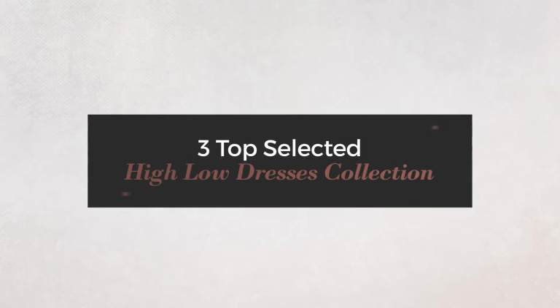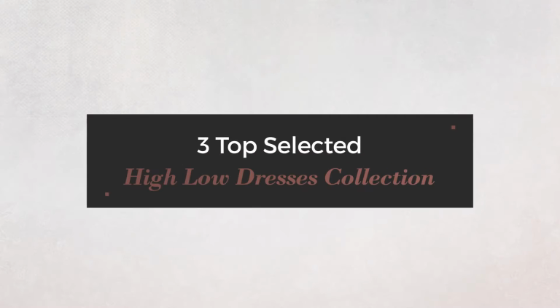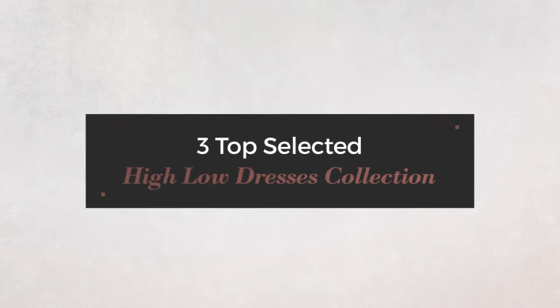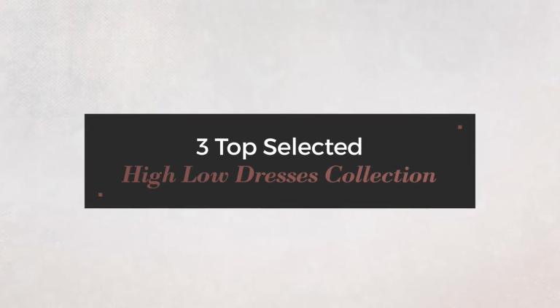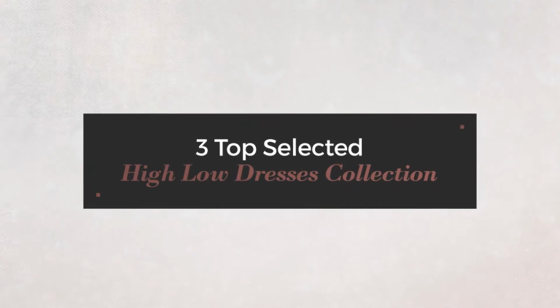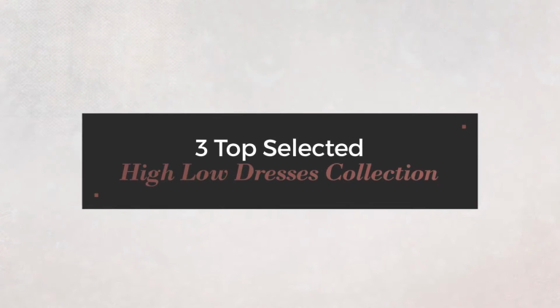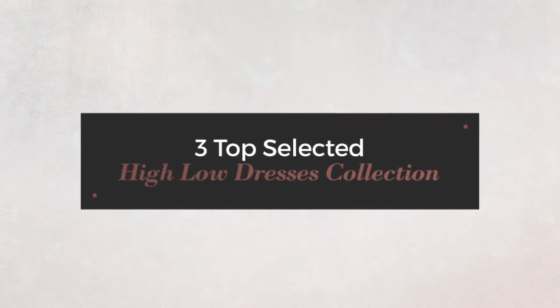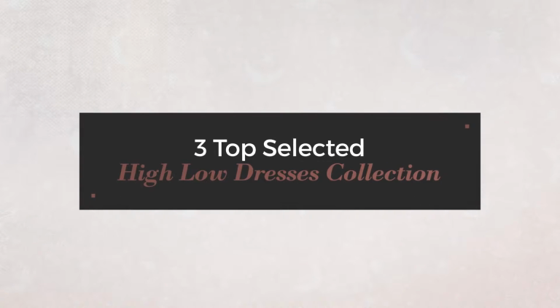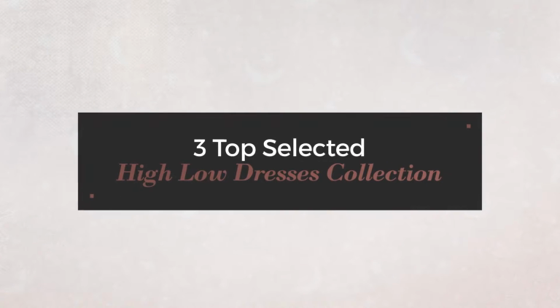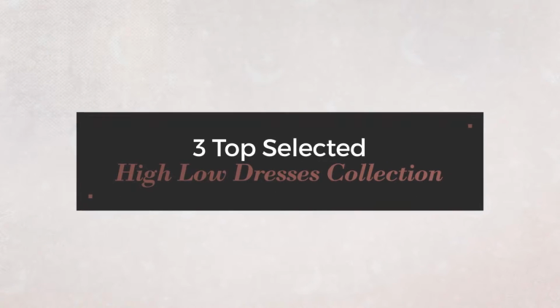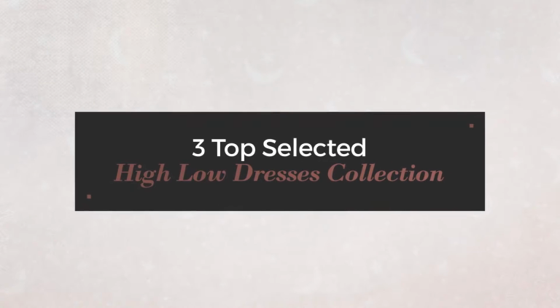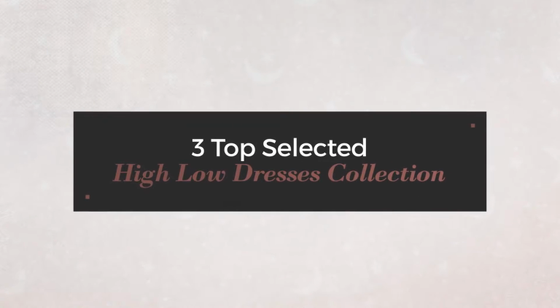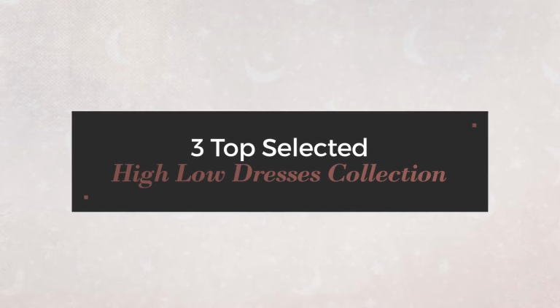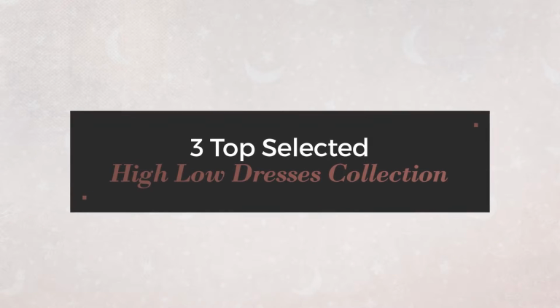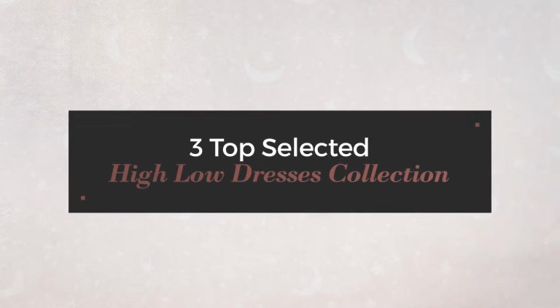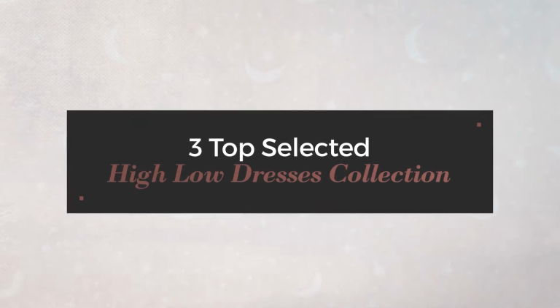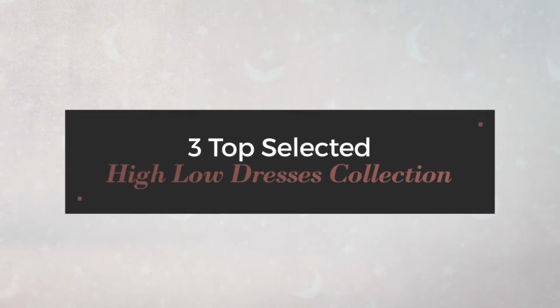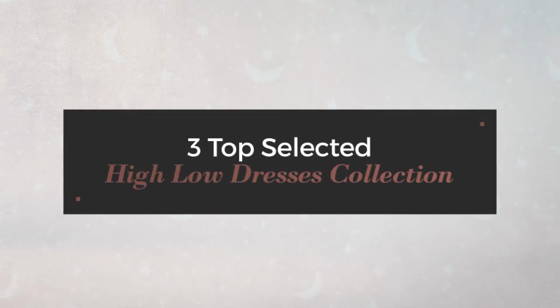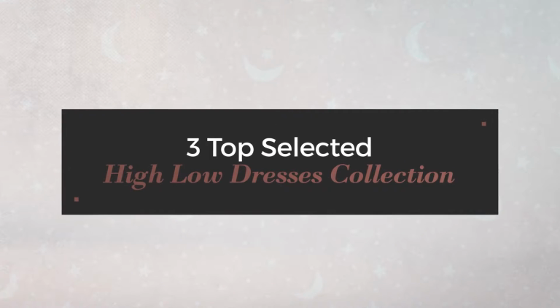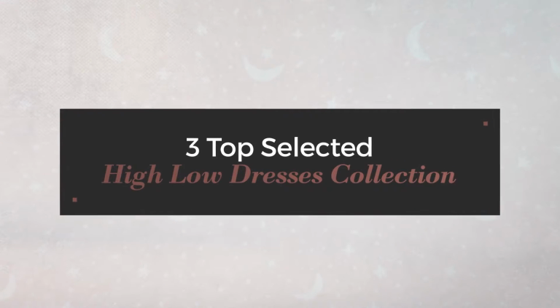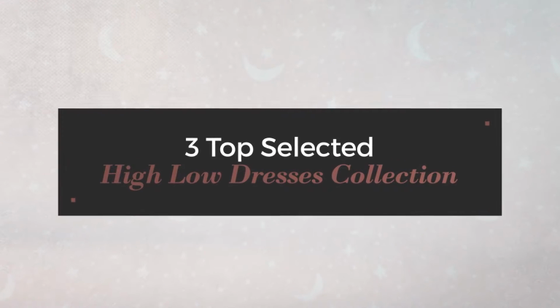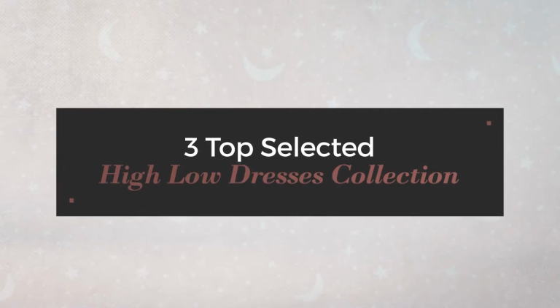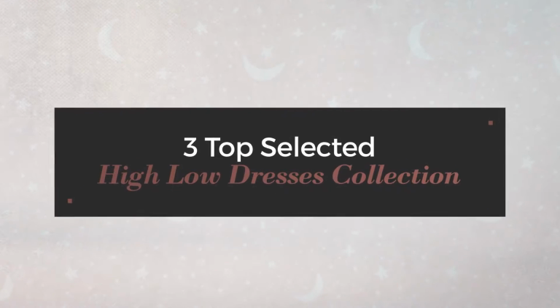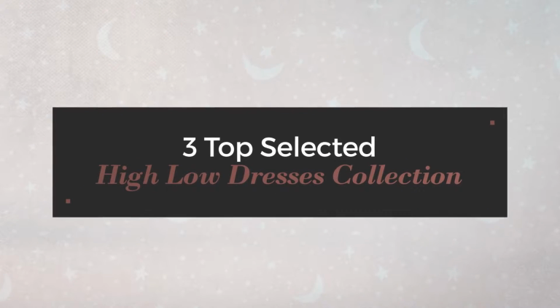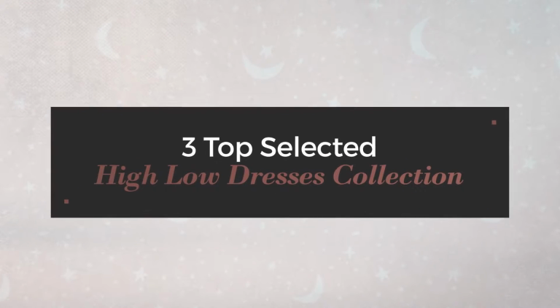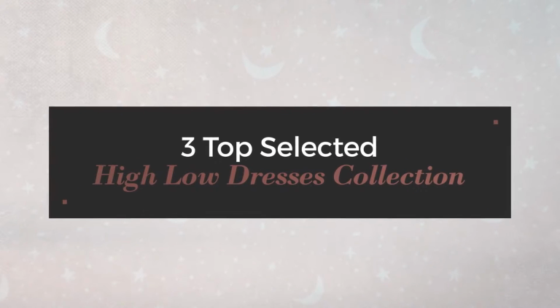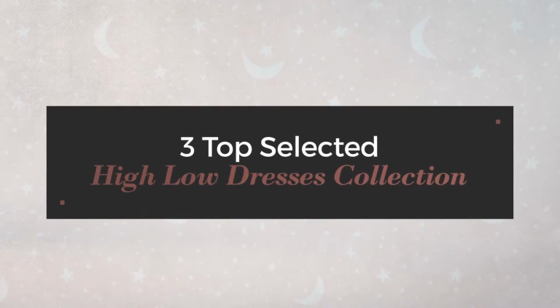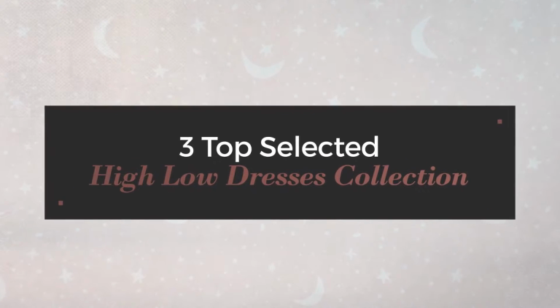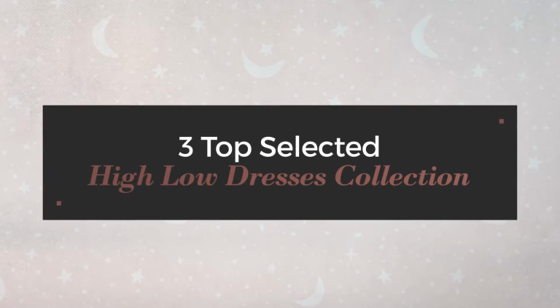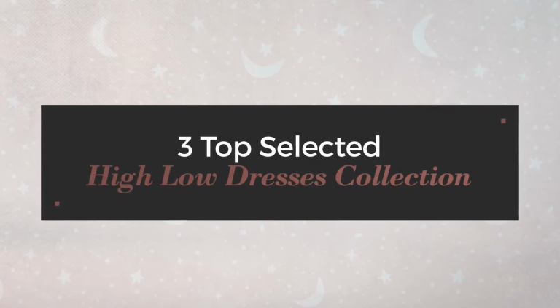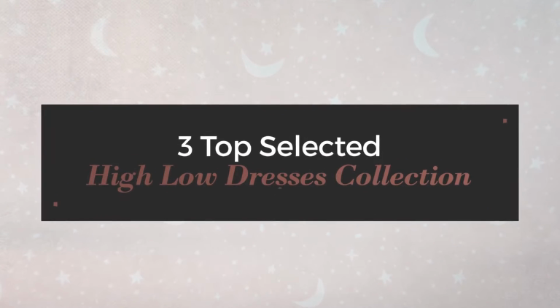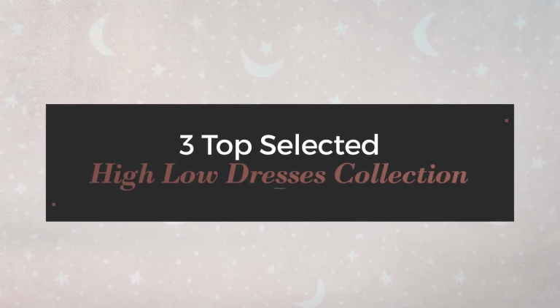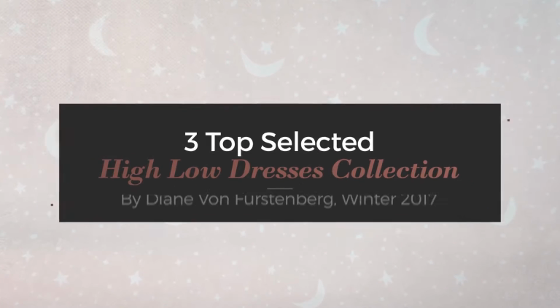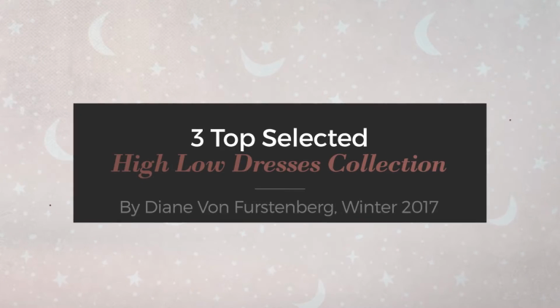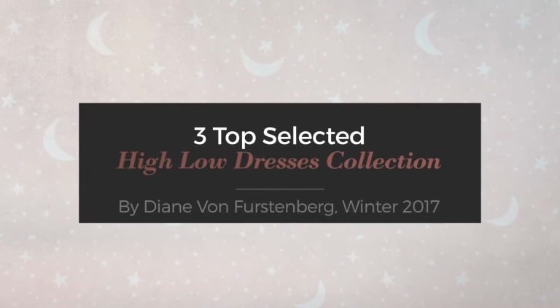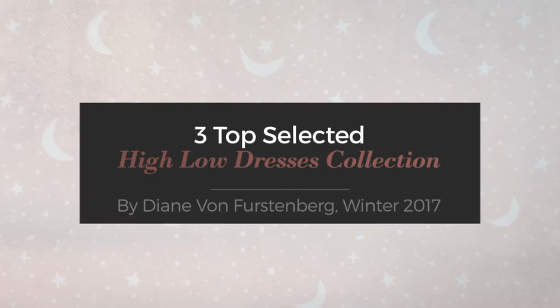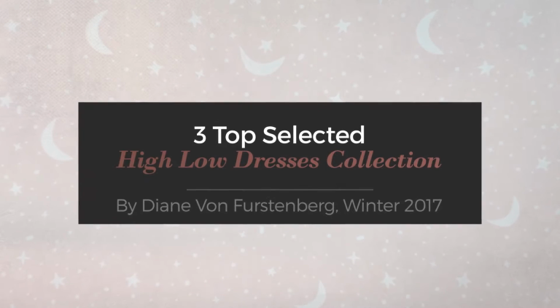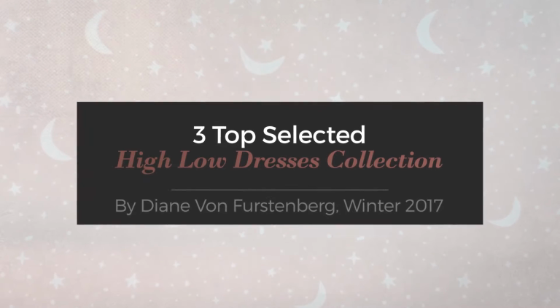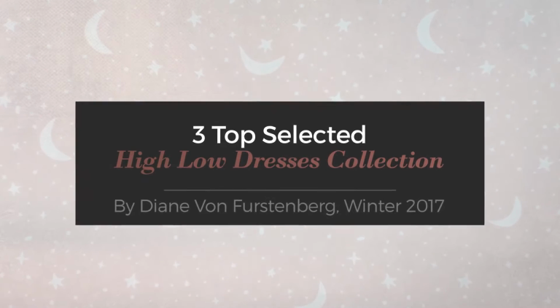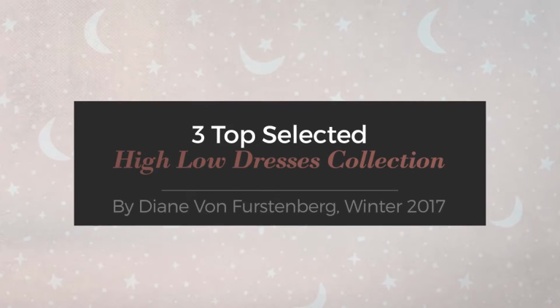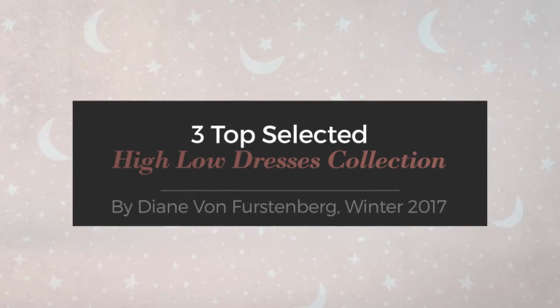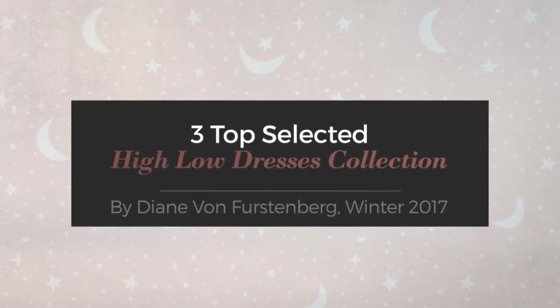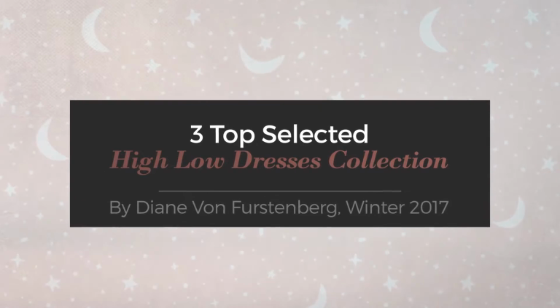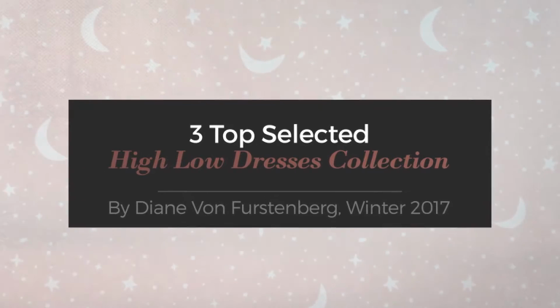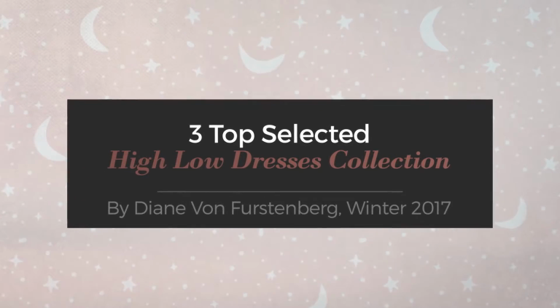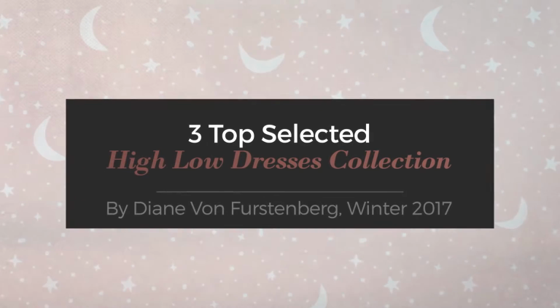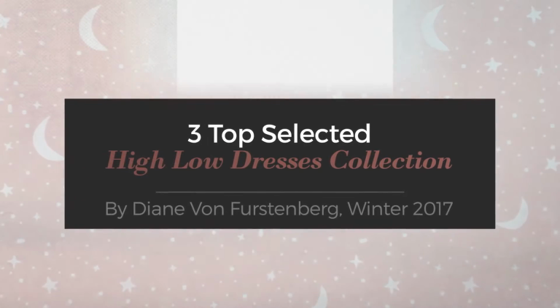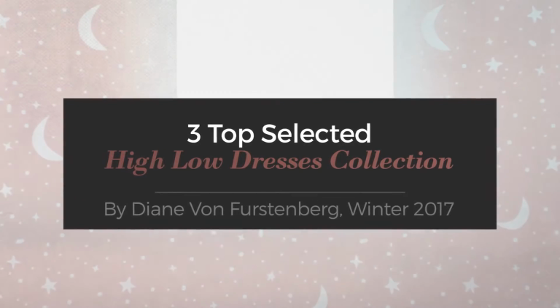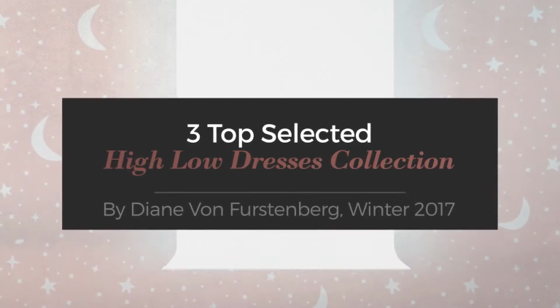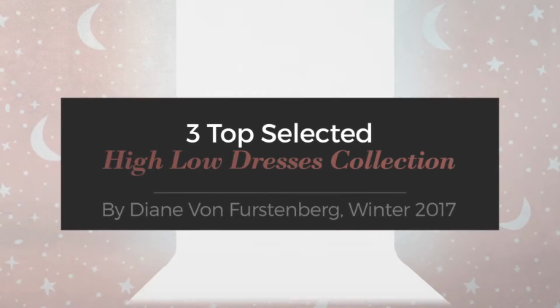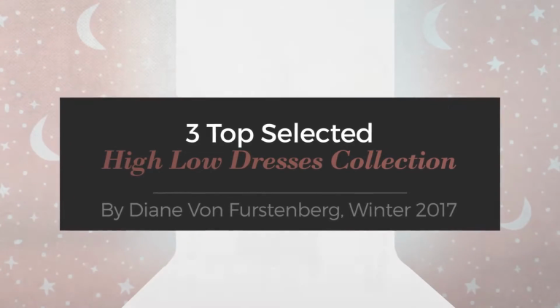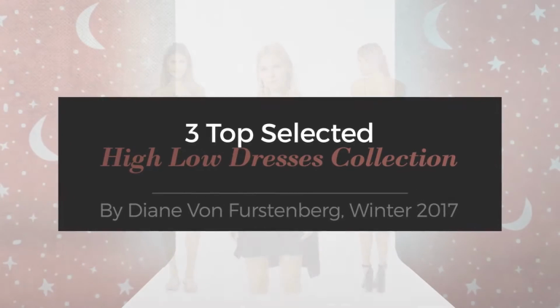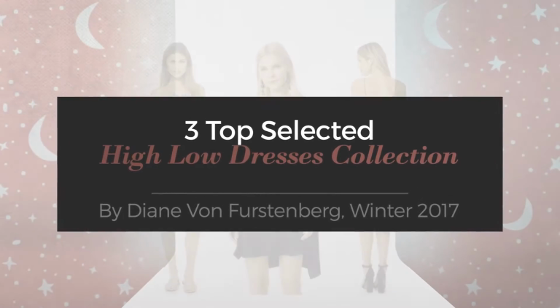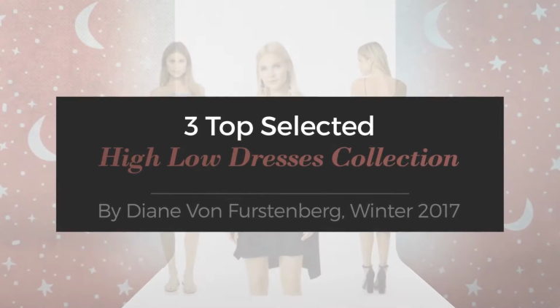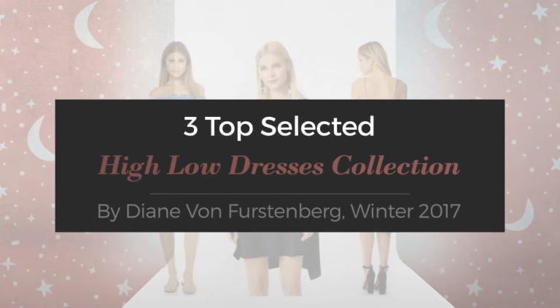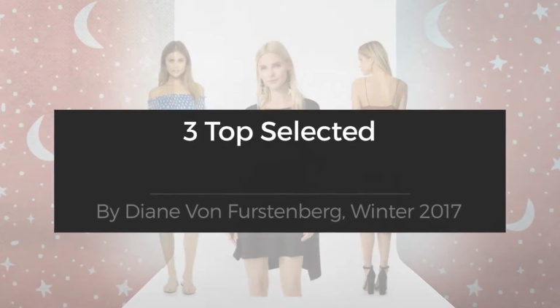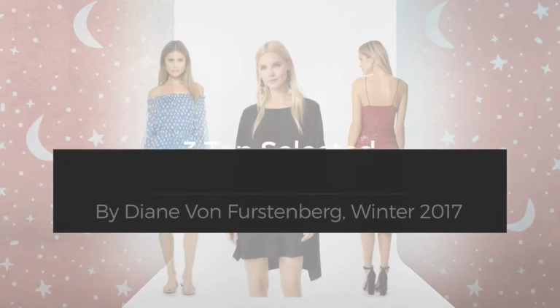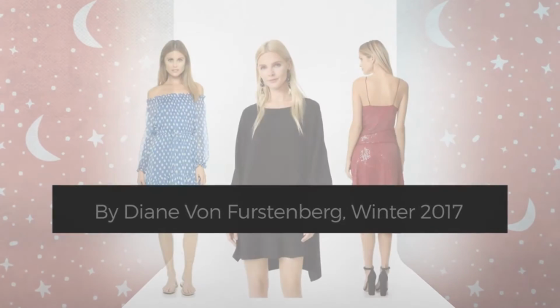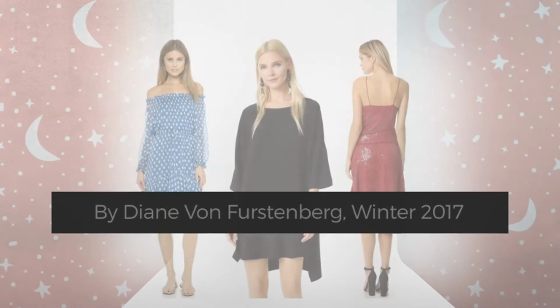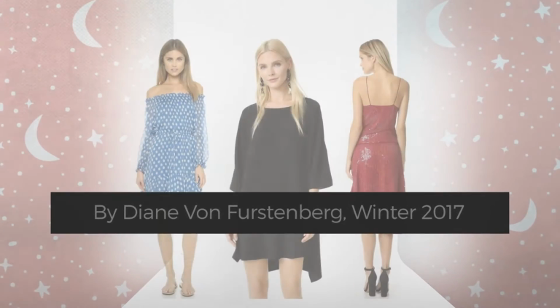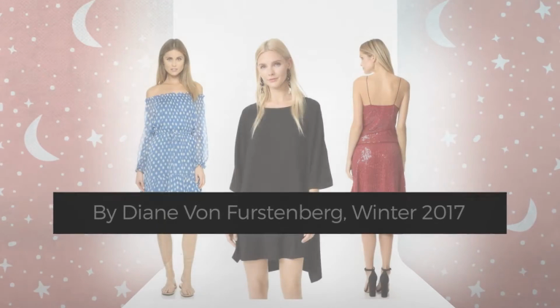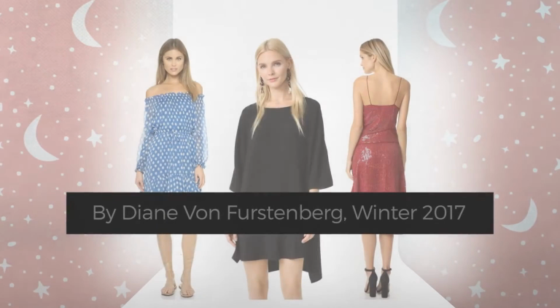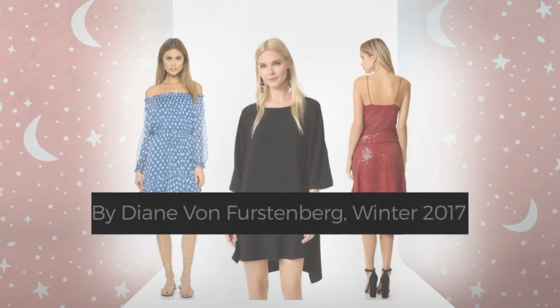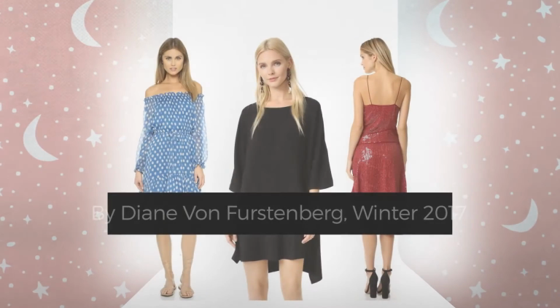3 Top Selected High Low Dresses Collection by Diane von Furstenberg, Winter 2017.